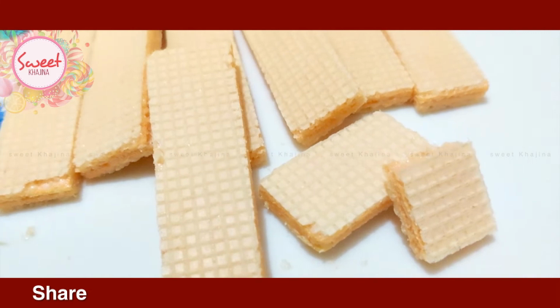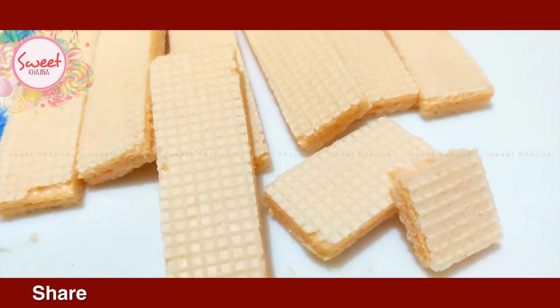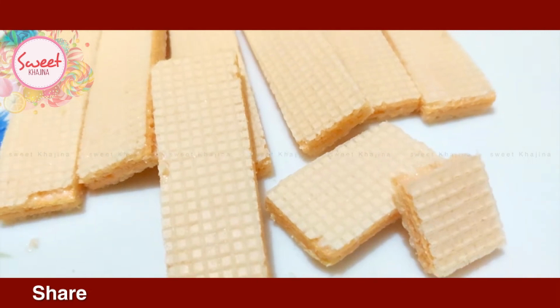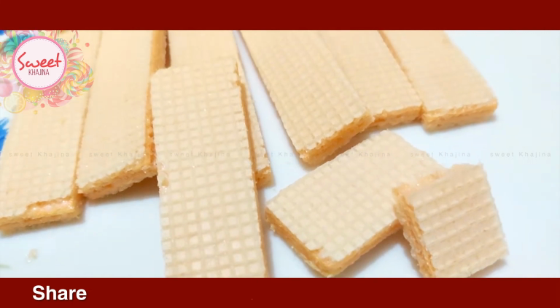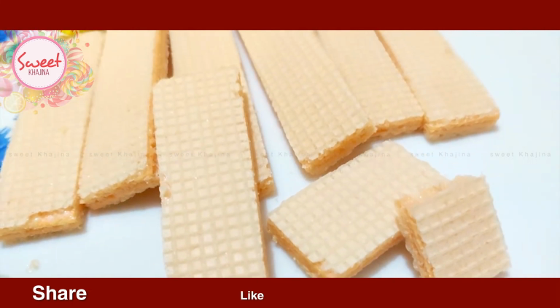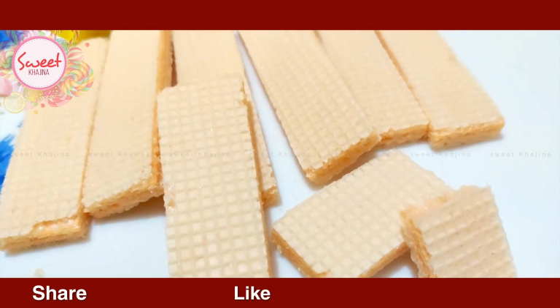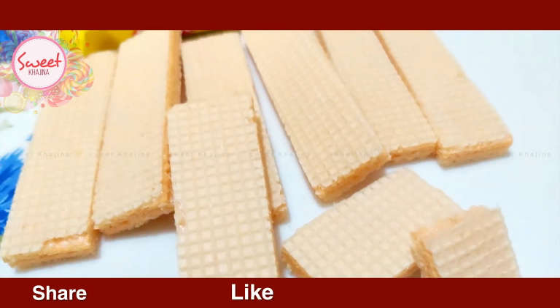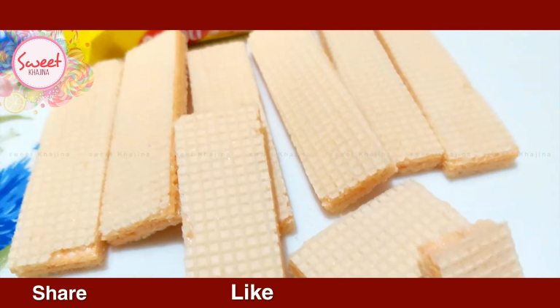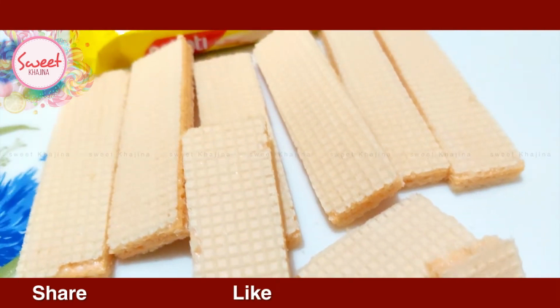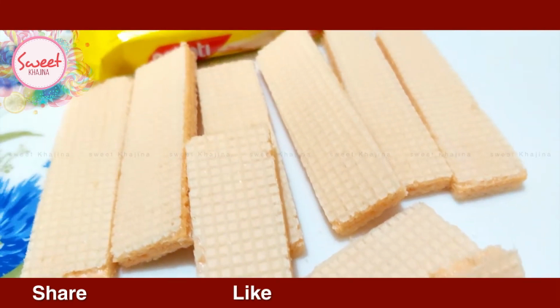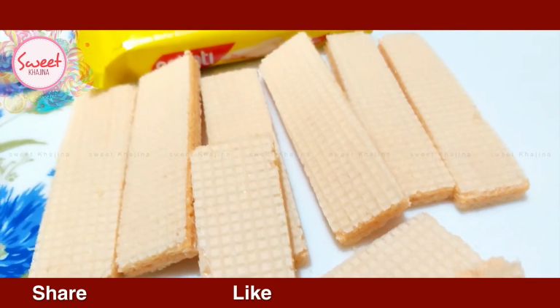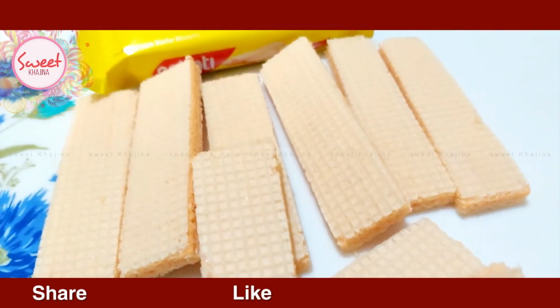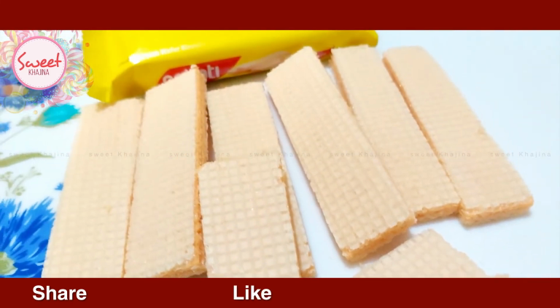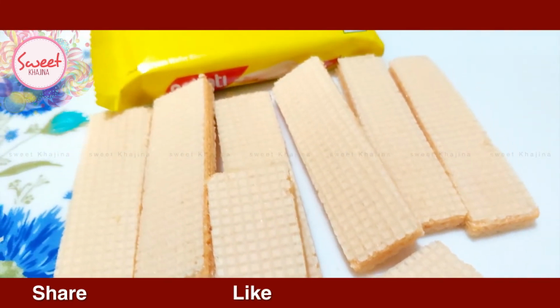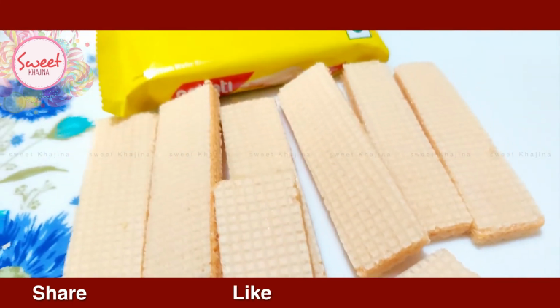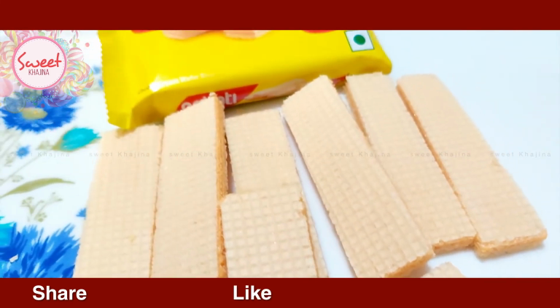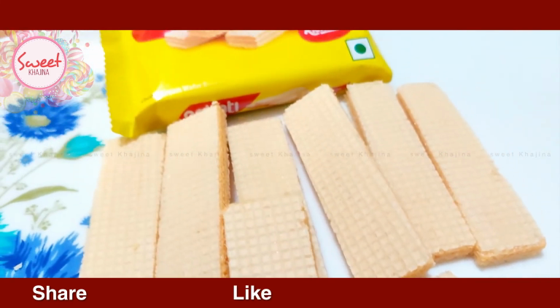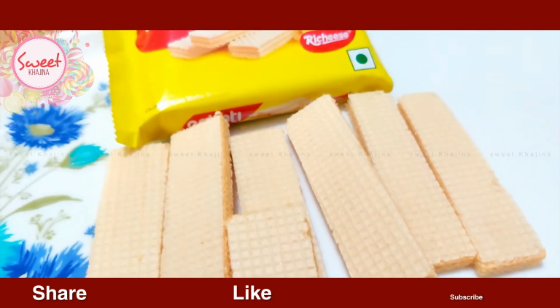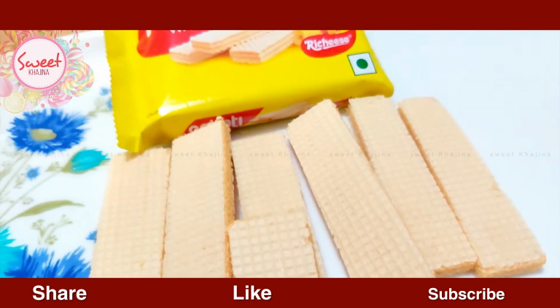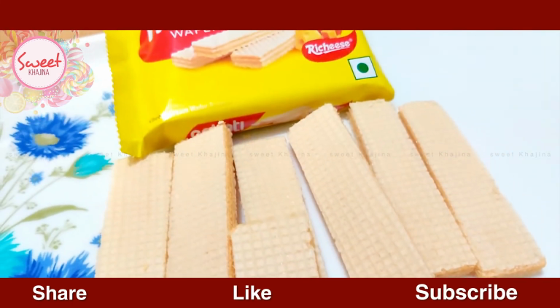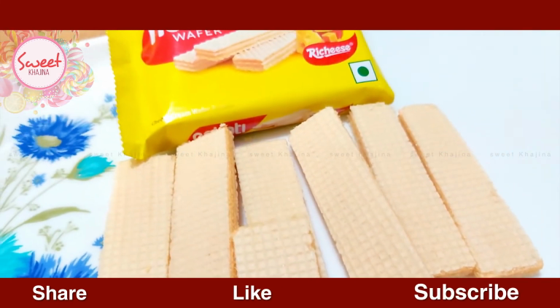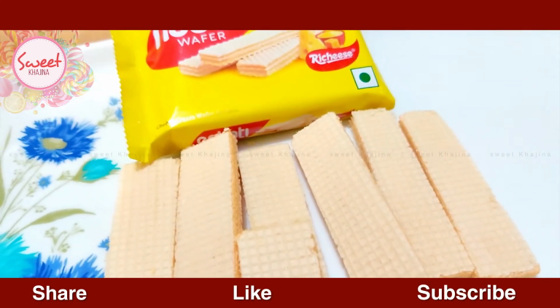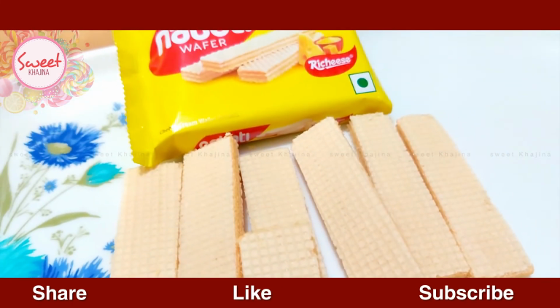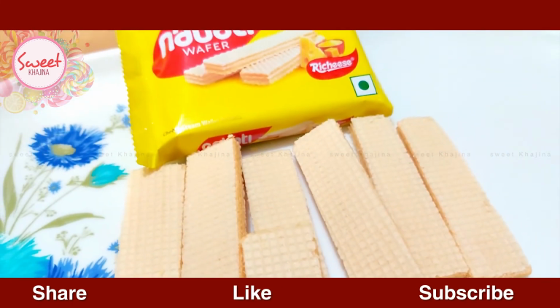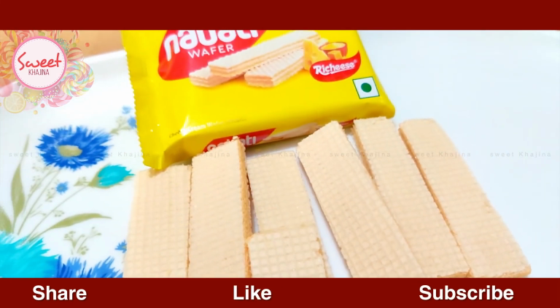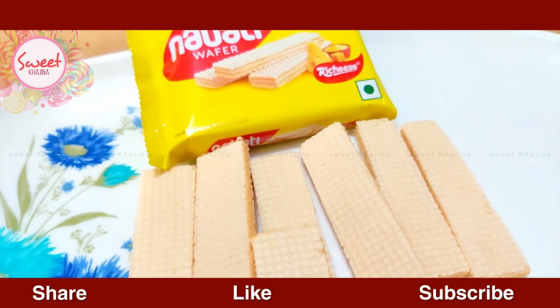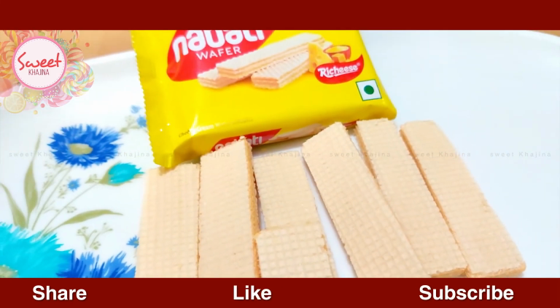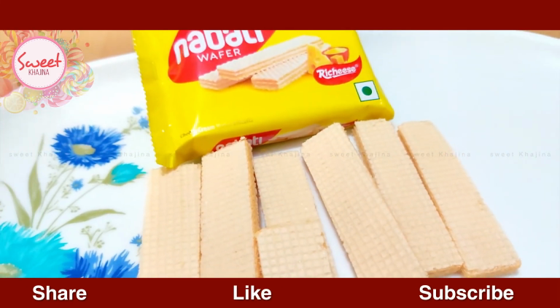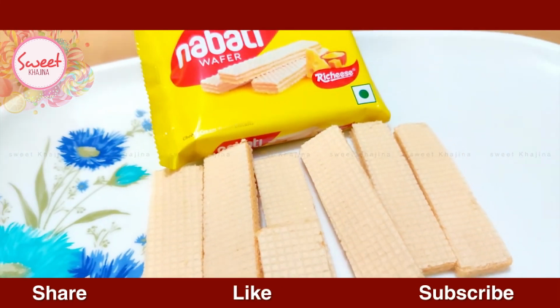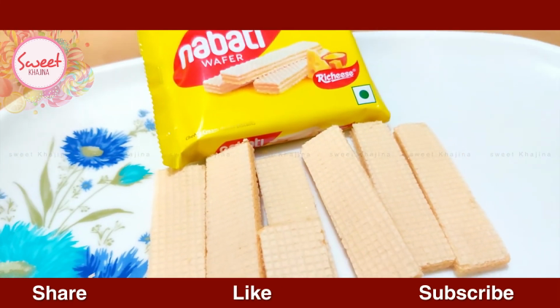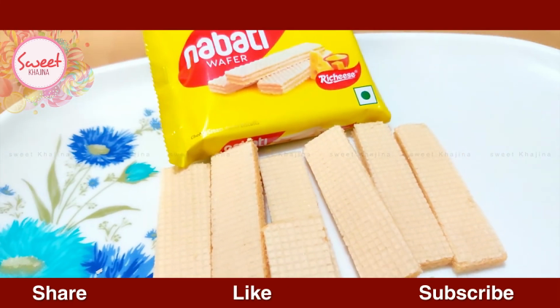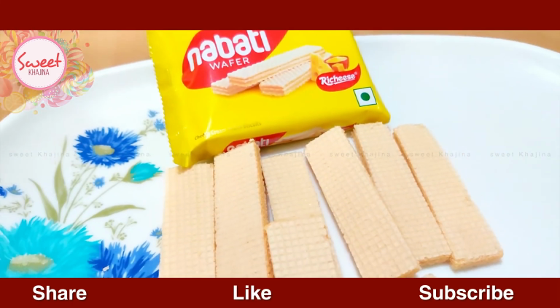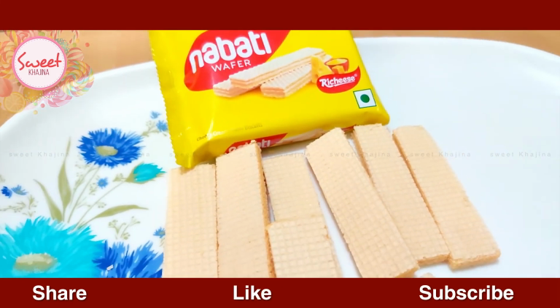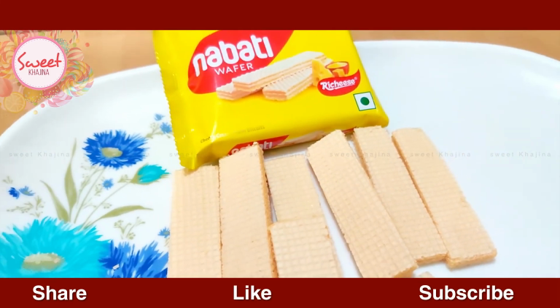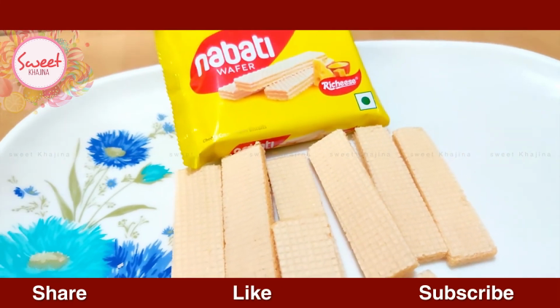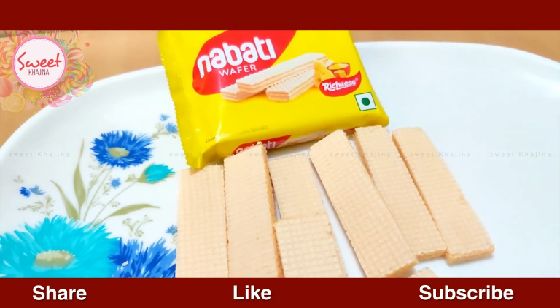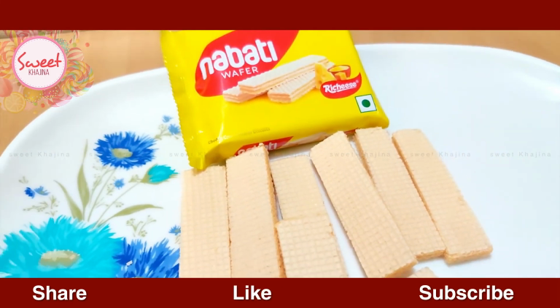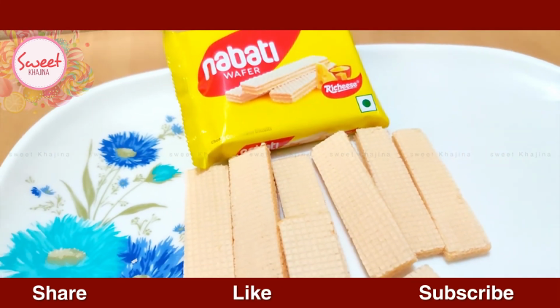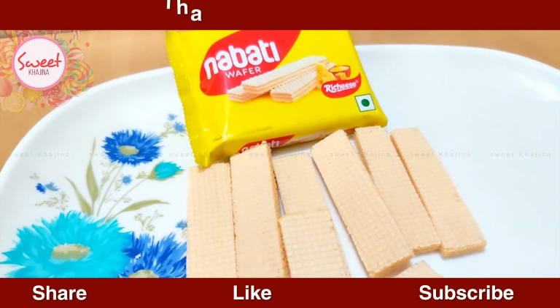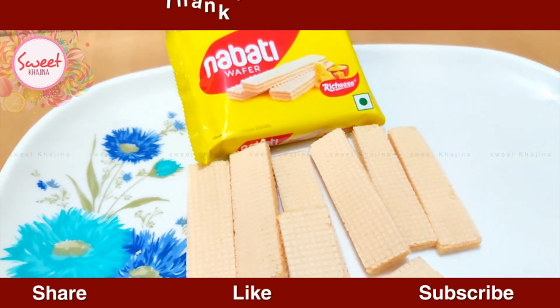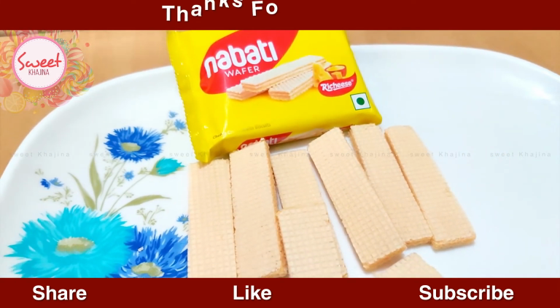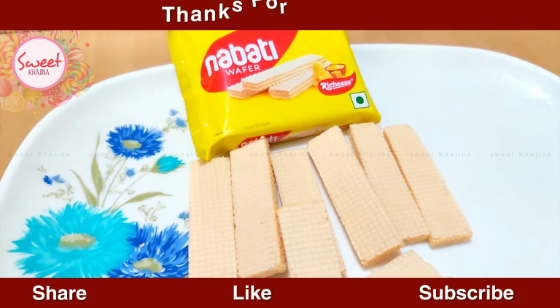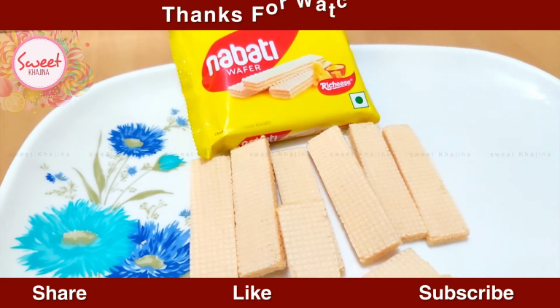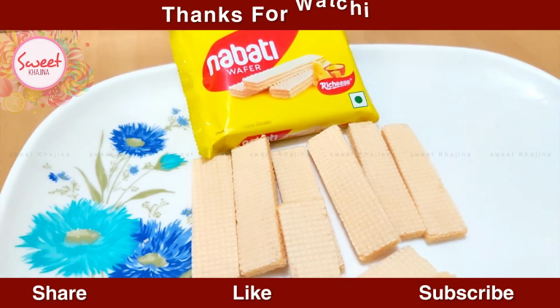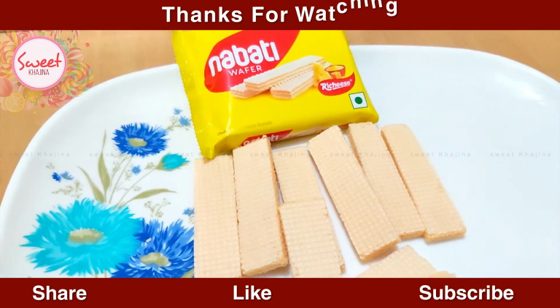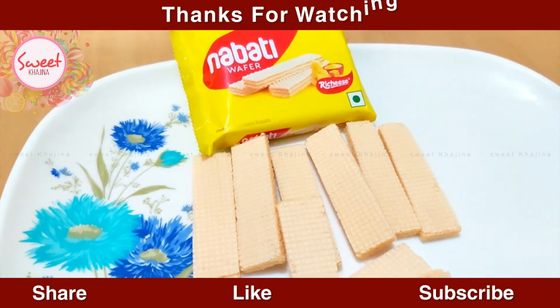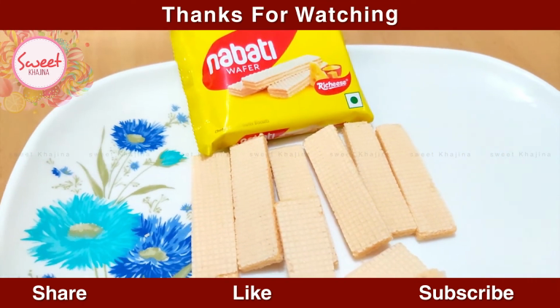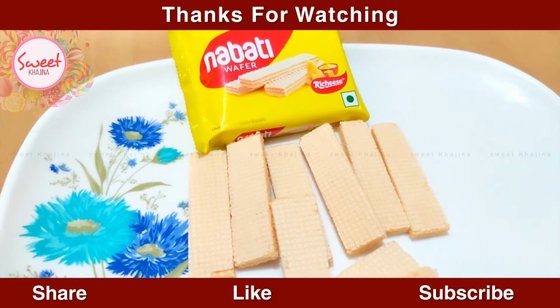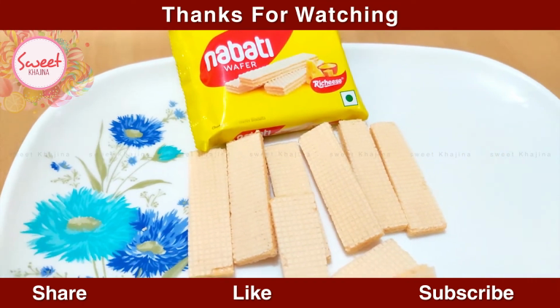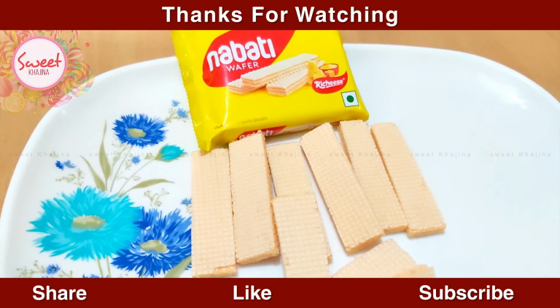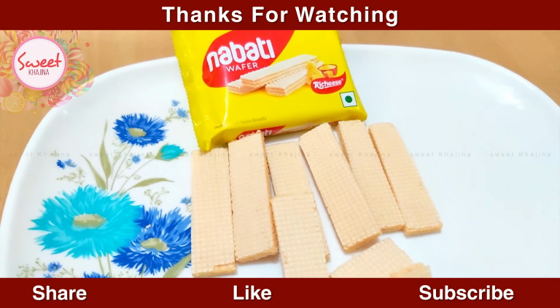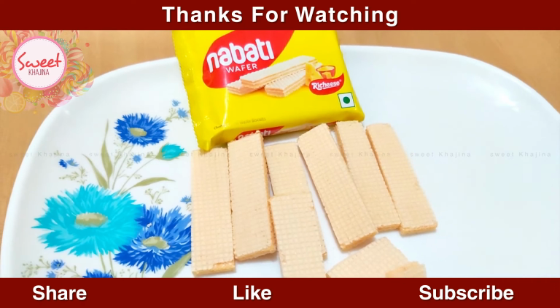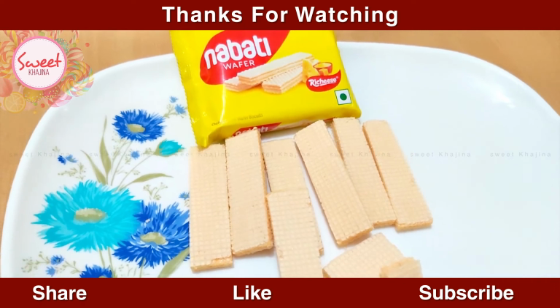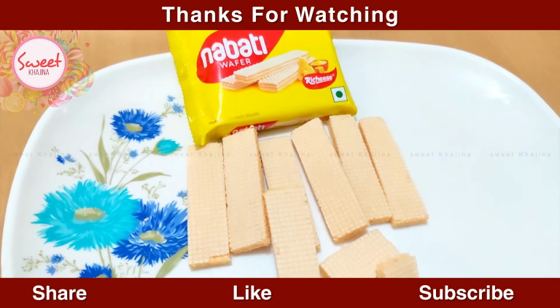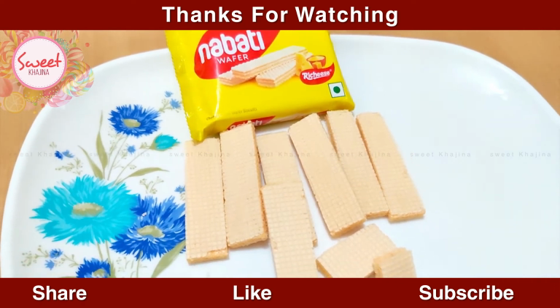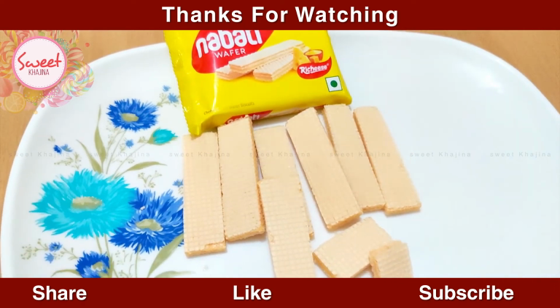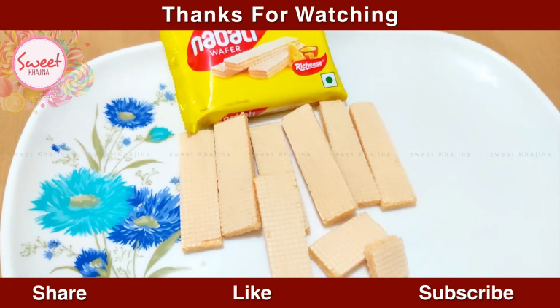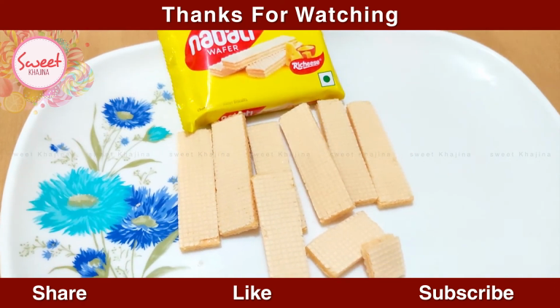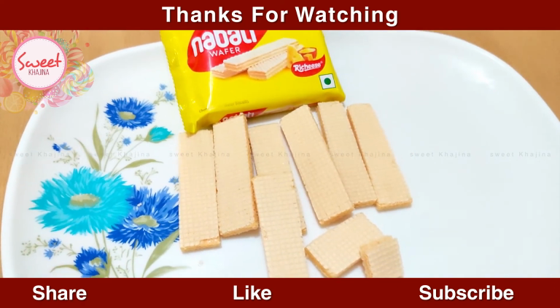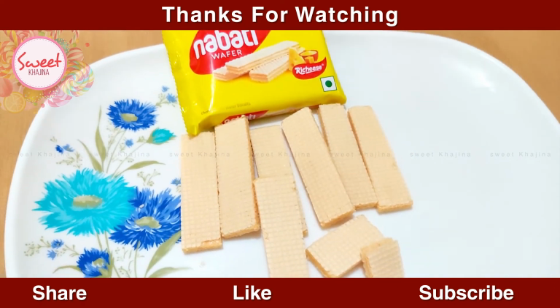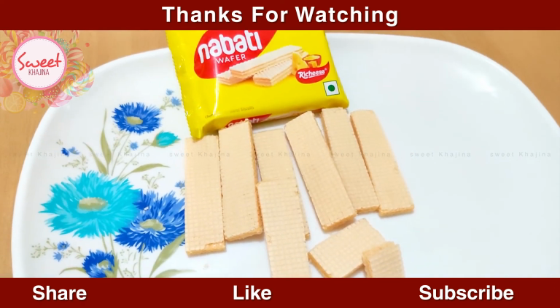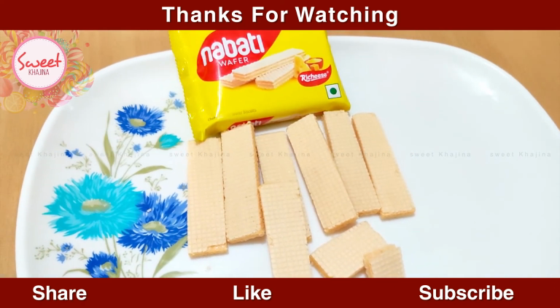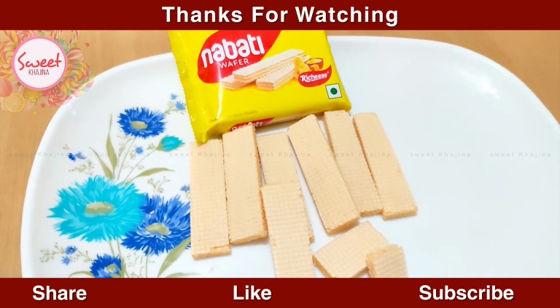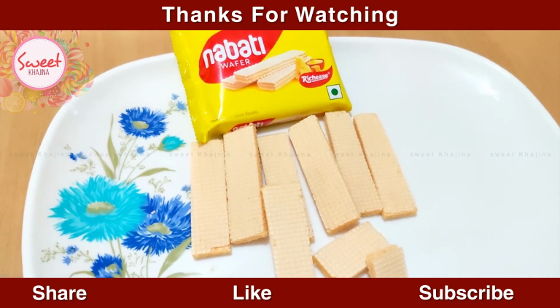If you liked this video, please like this video, share it, and don't forget to subscribe. Thank you for watching.